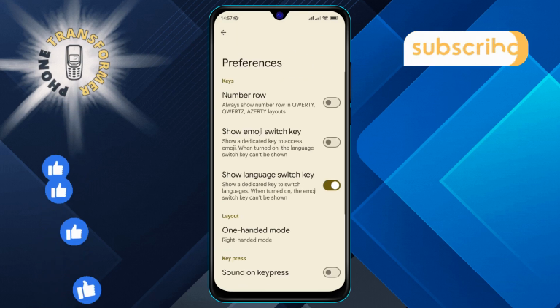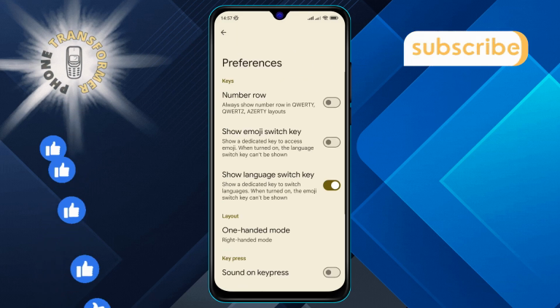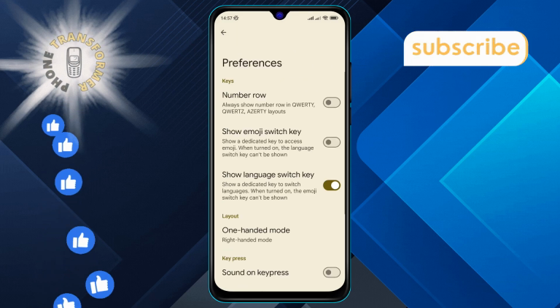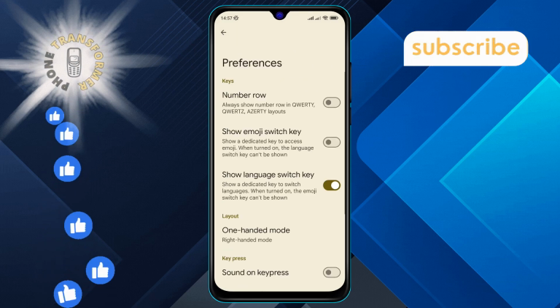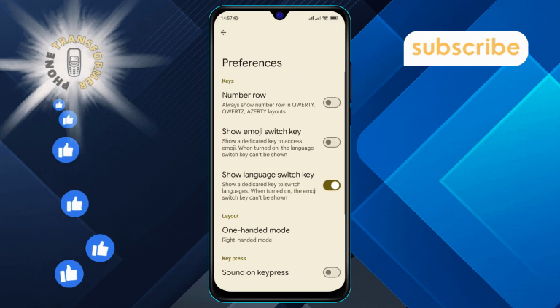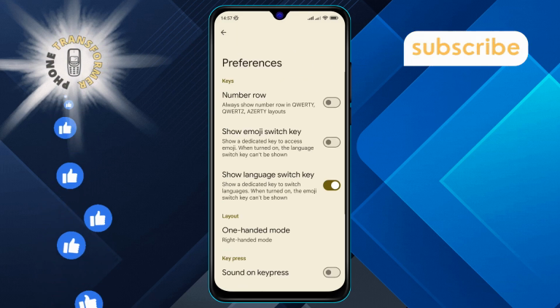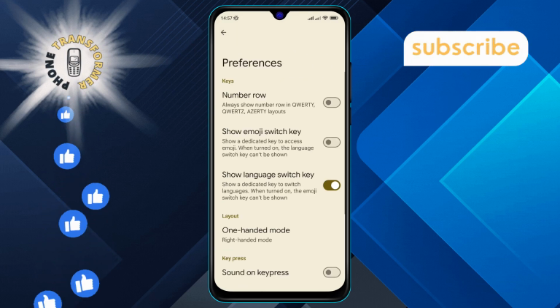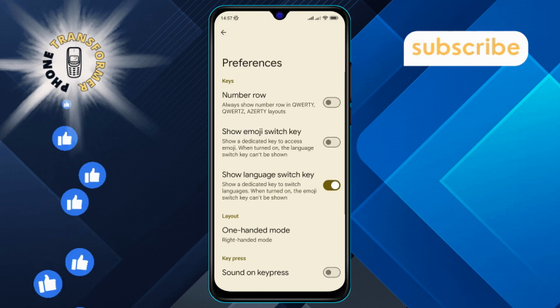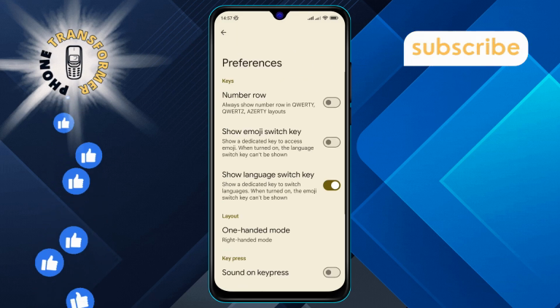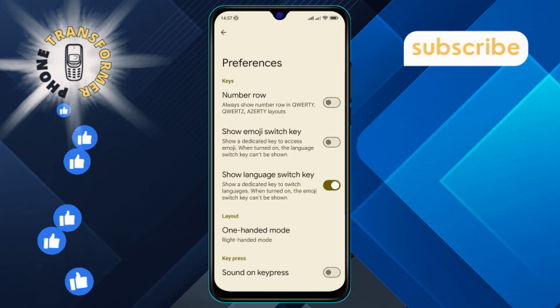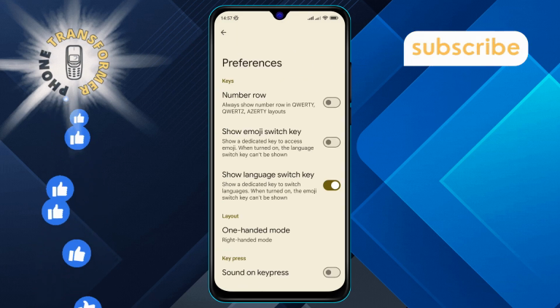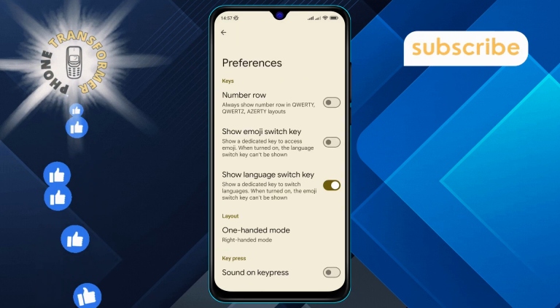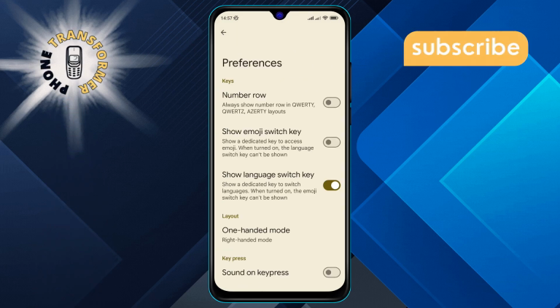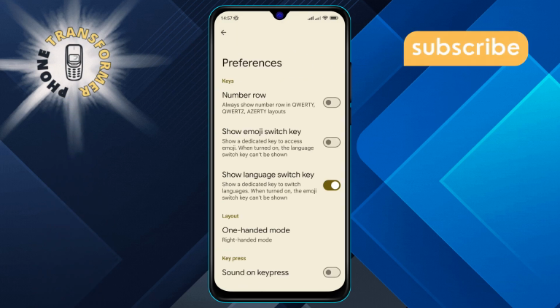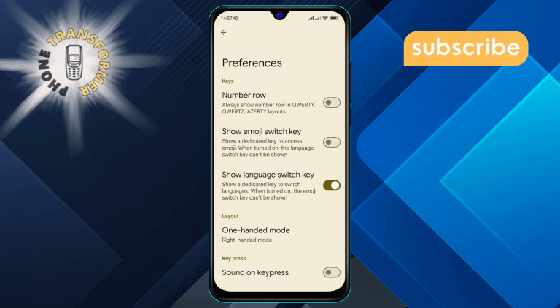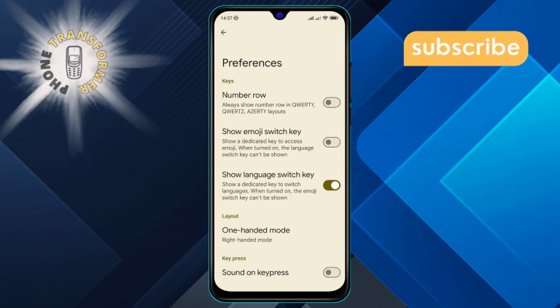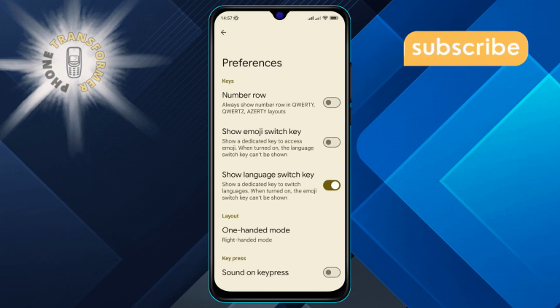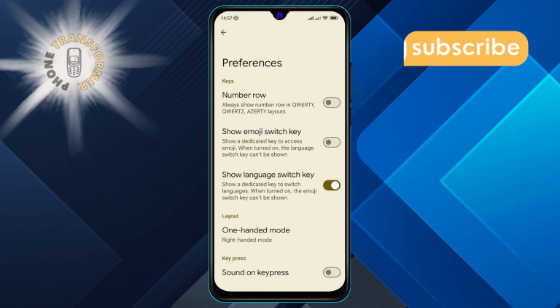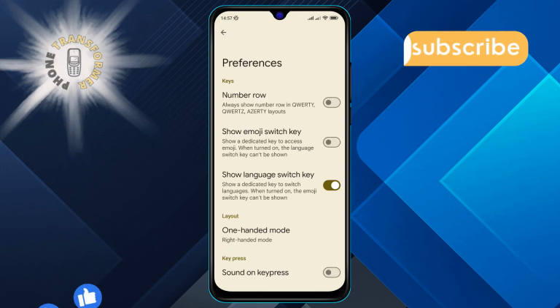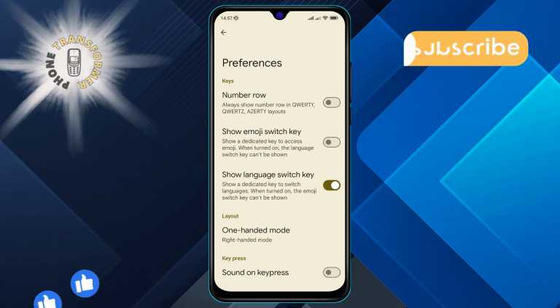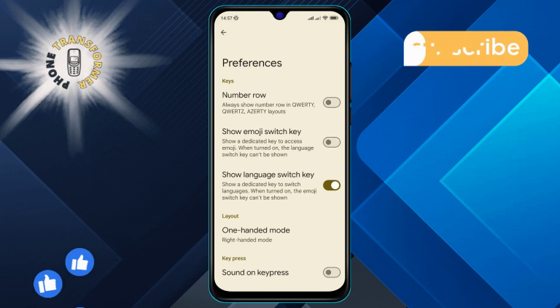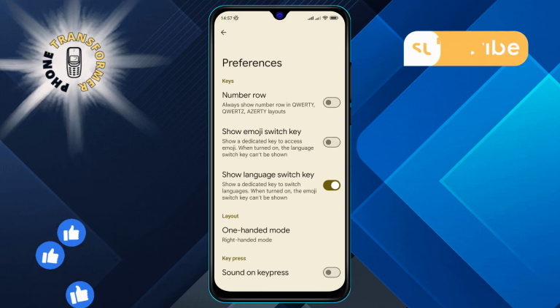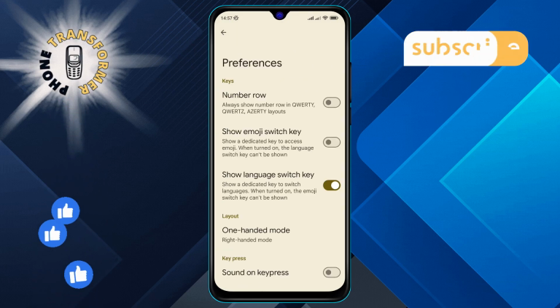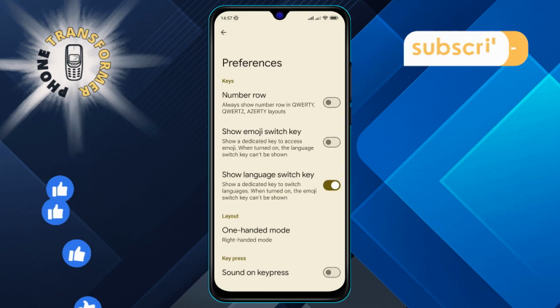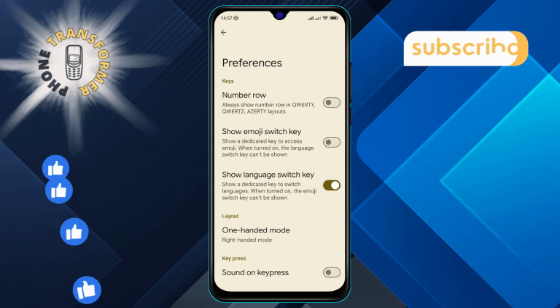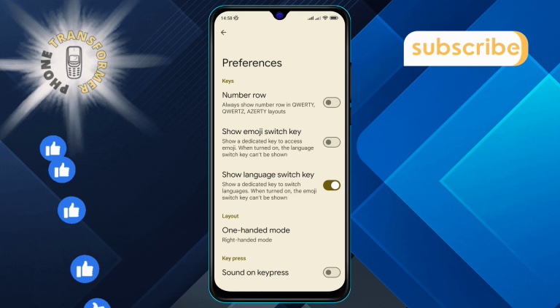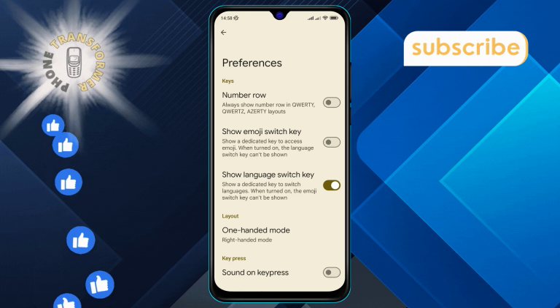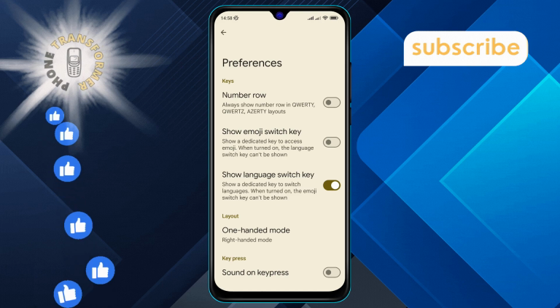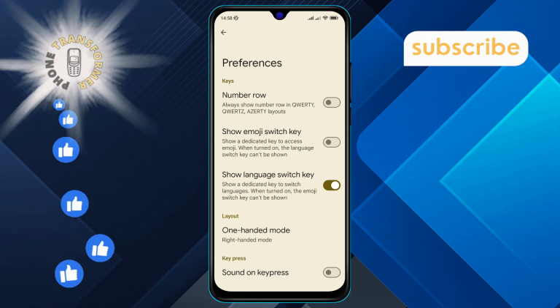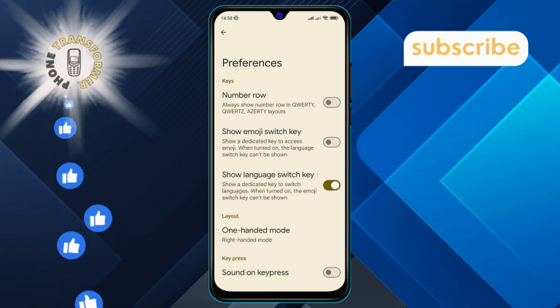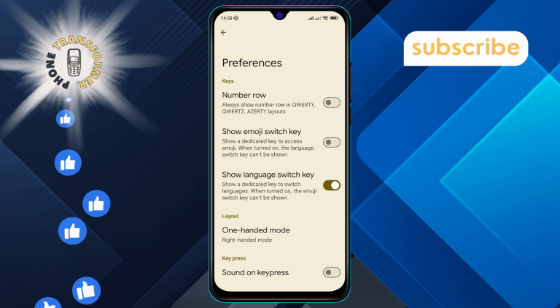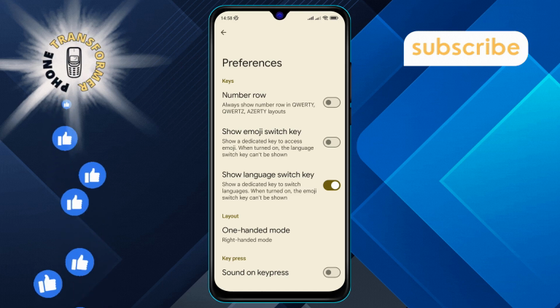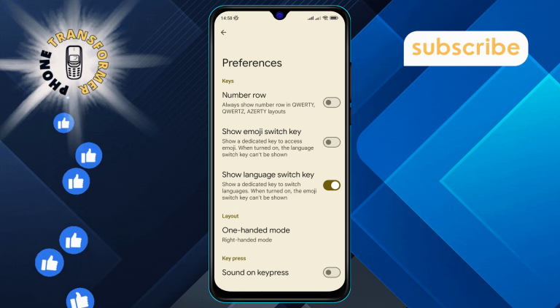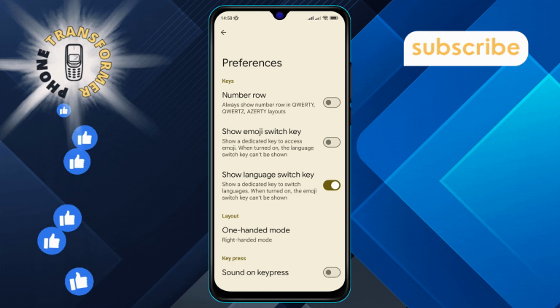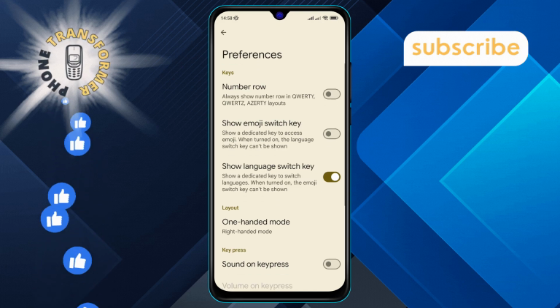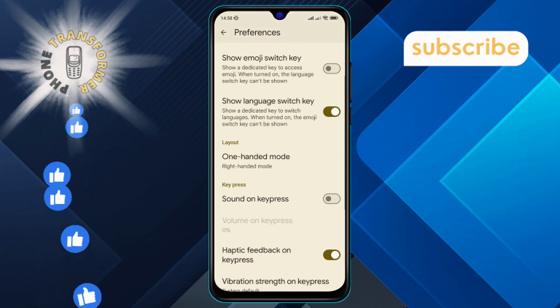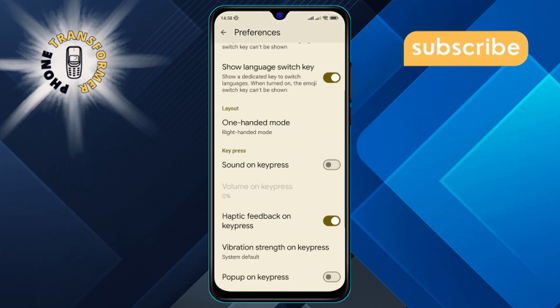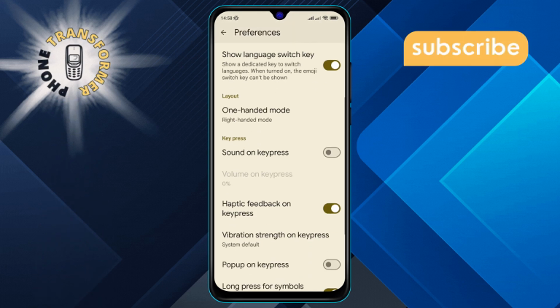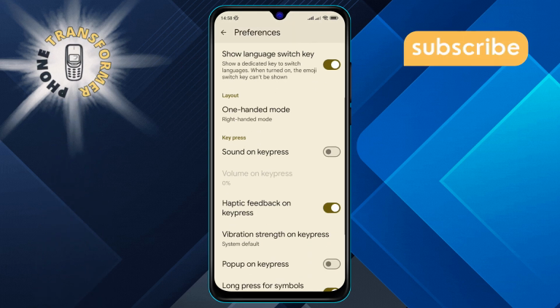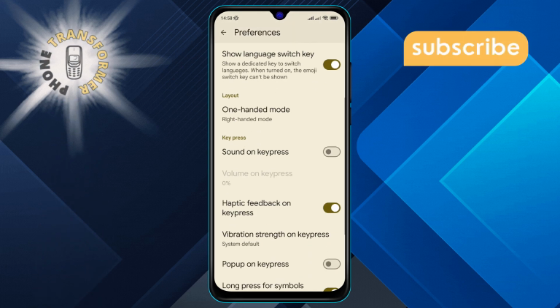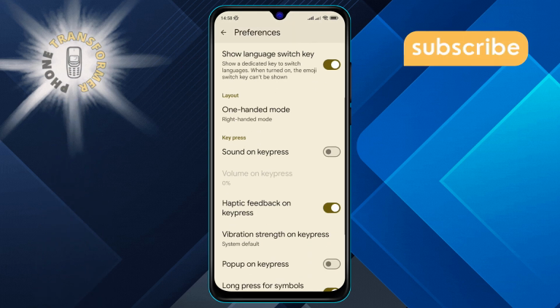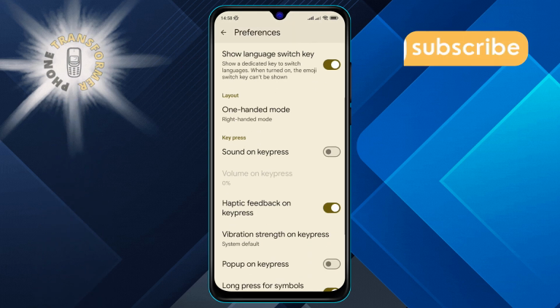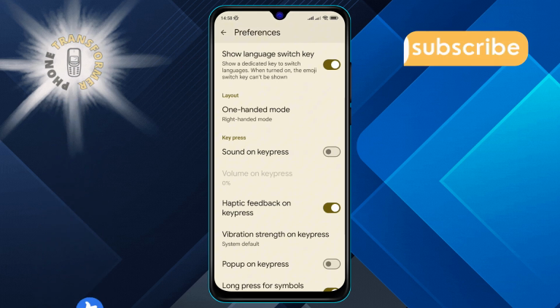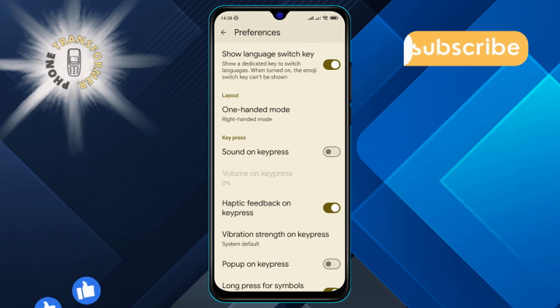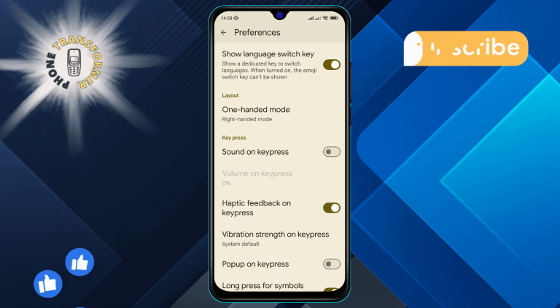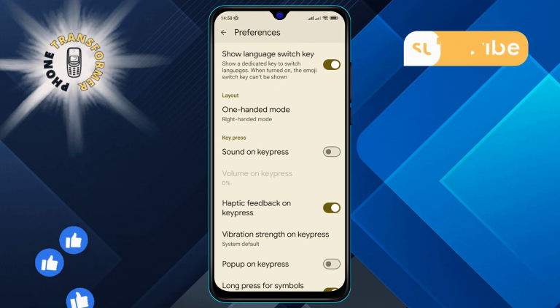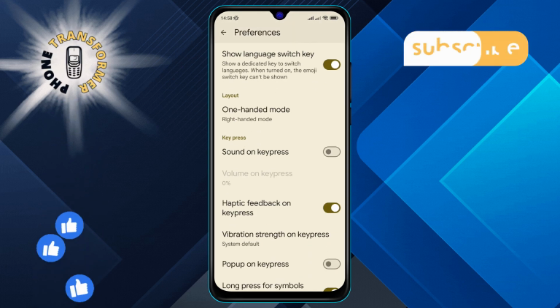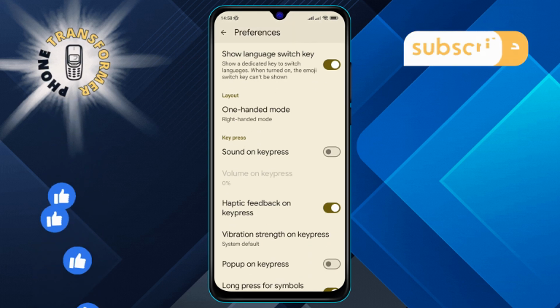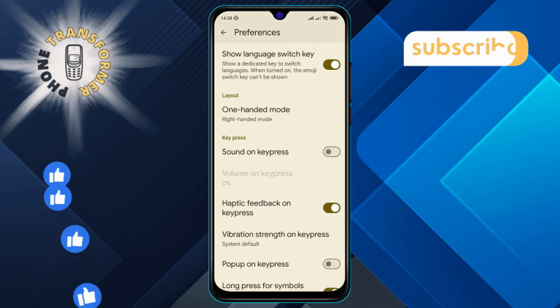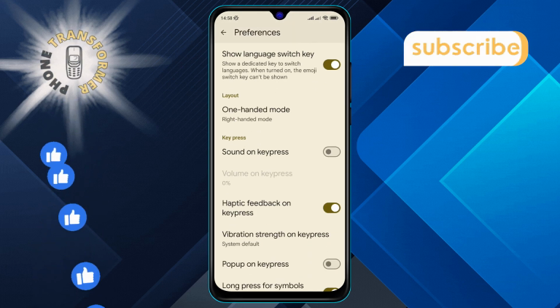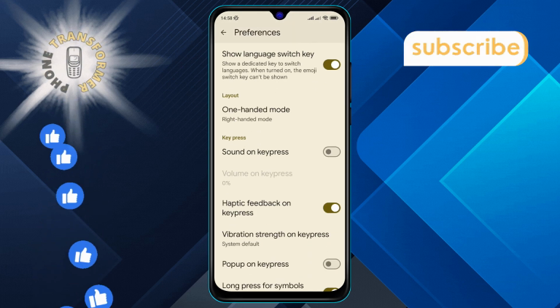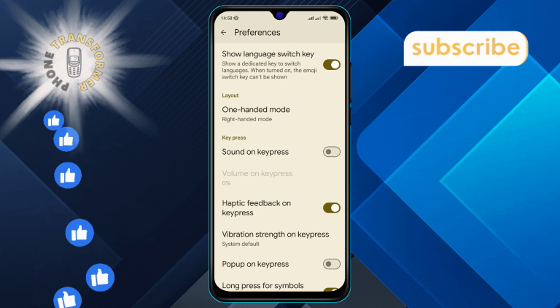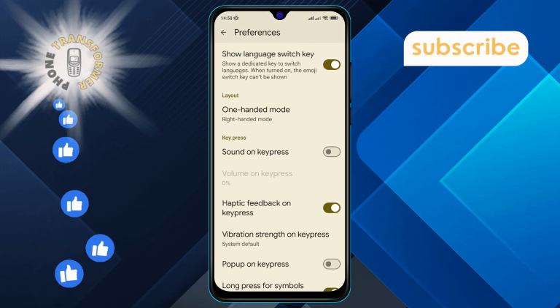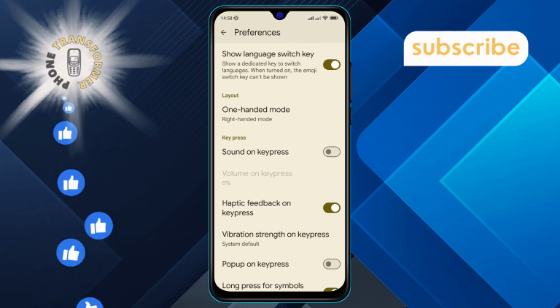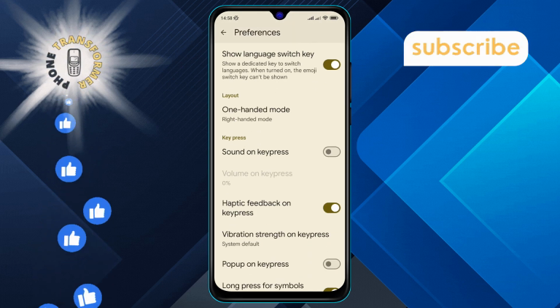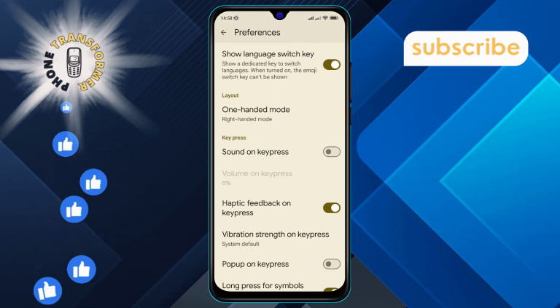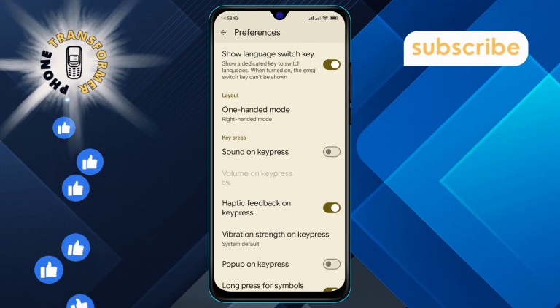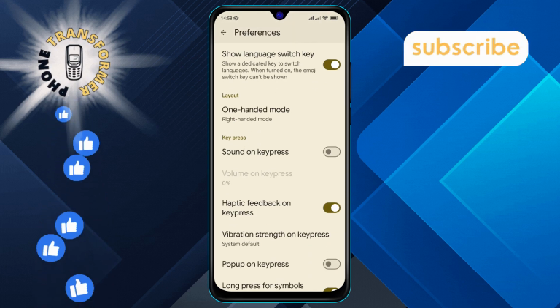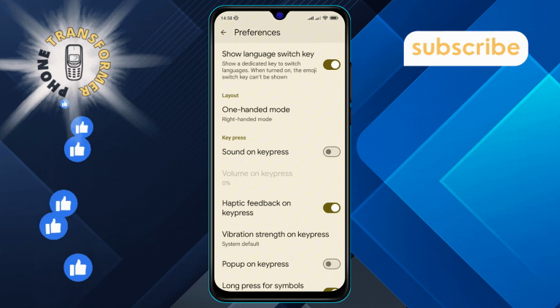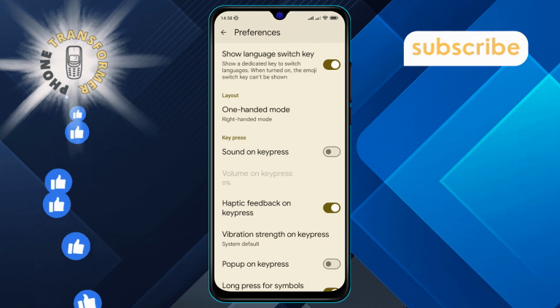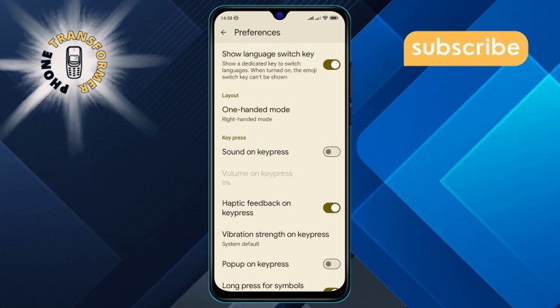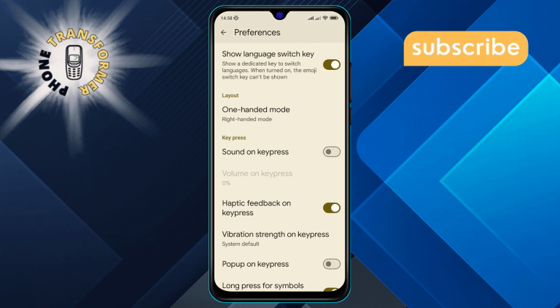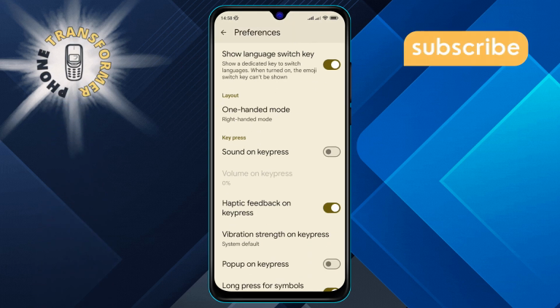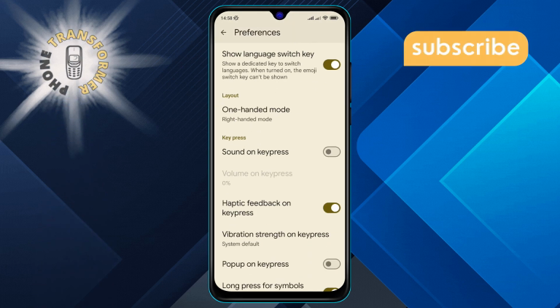Step 7. Next, scroll down the menu and find the One-Handed Mode option. Then click on it.